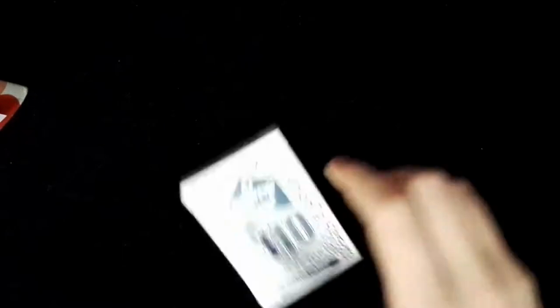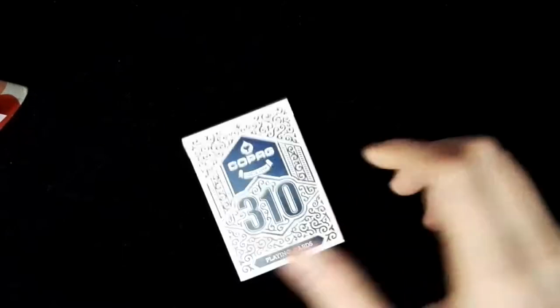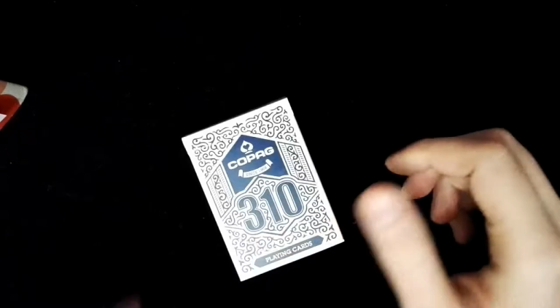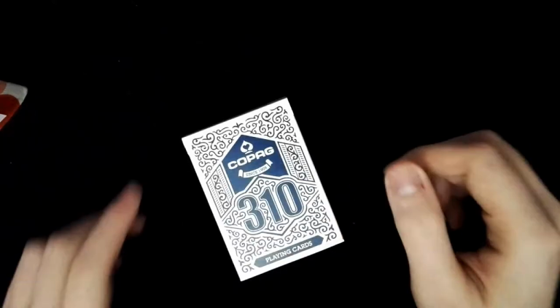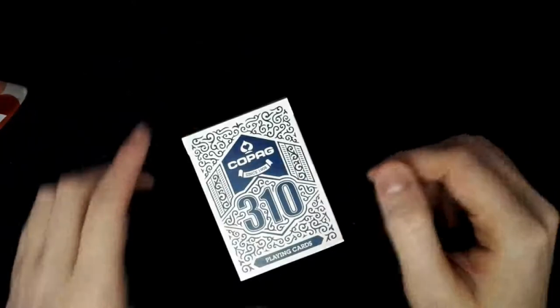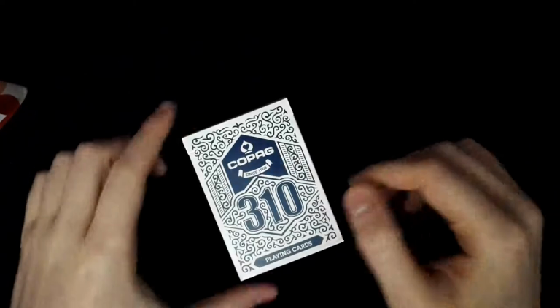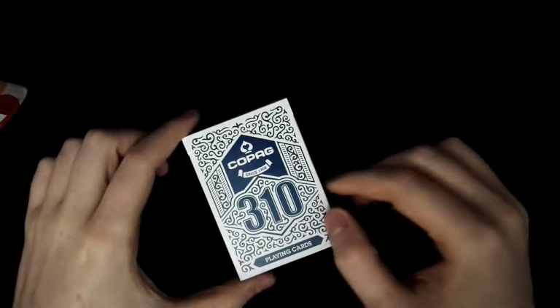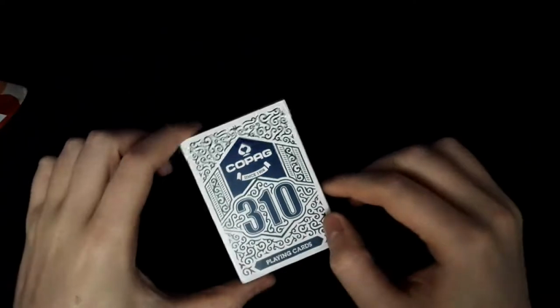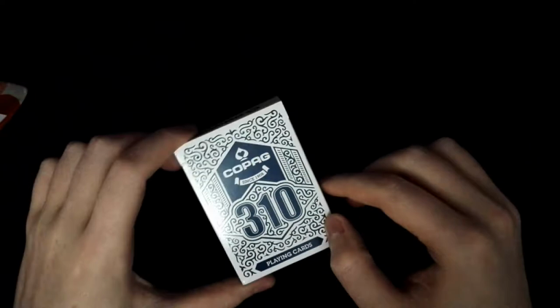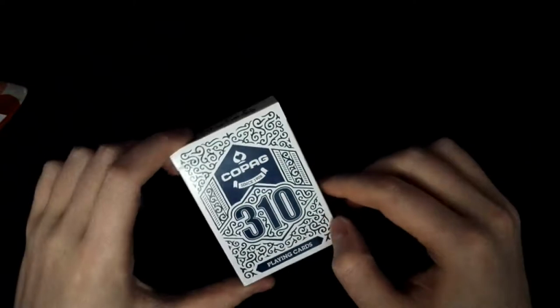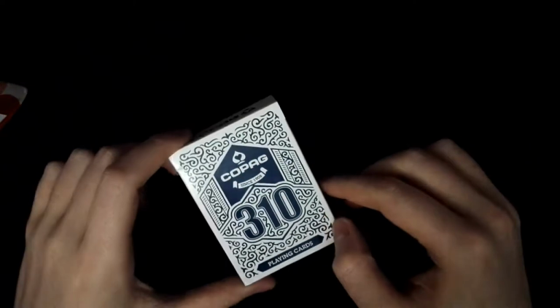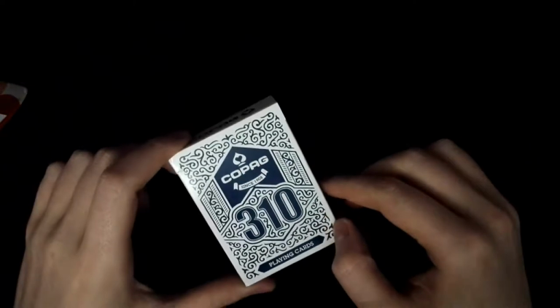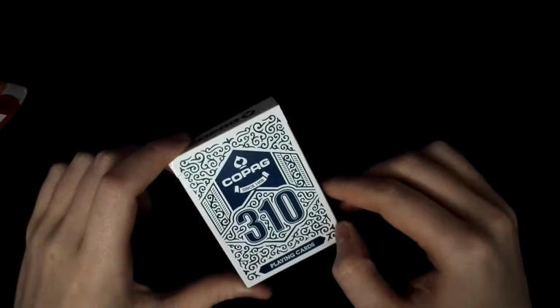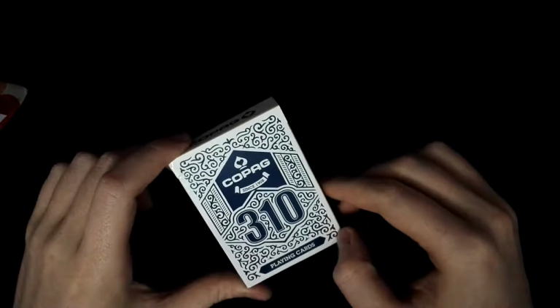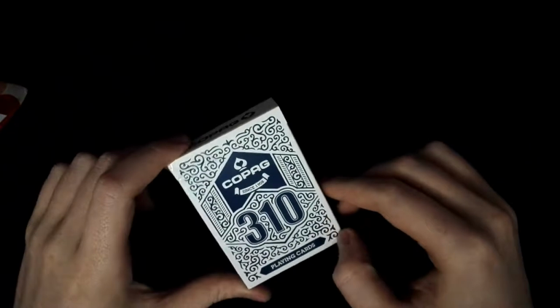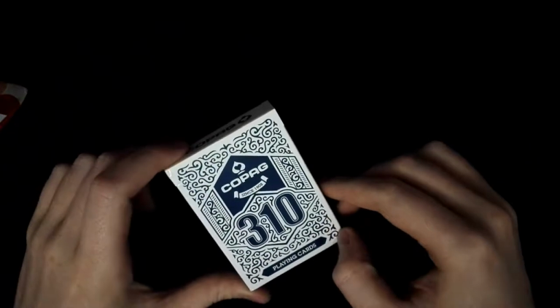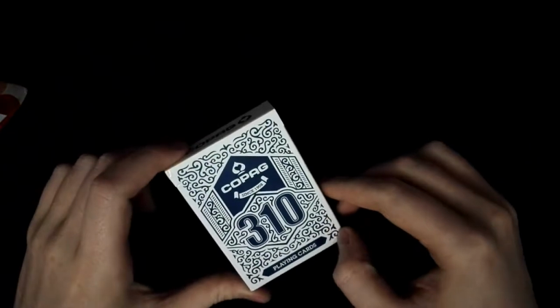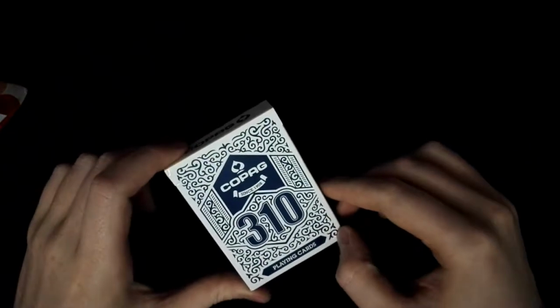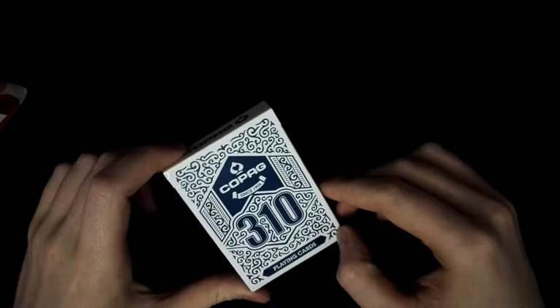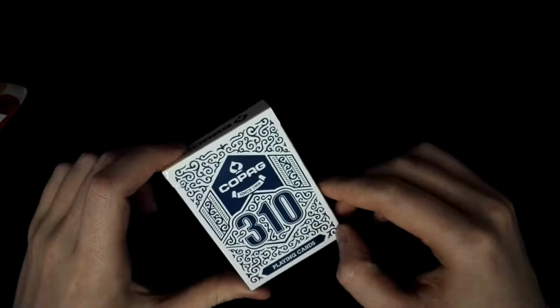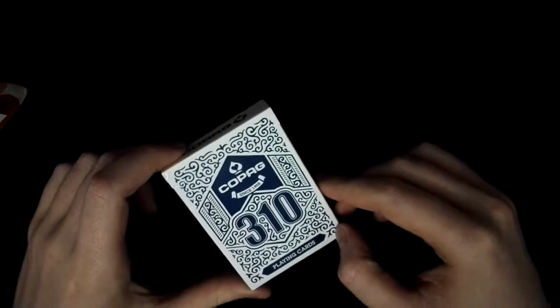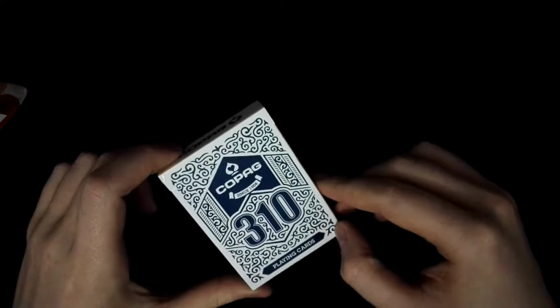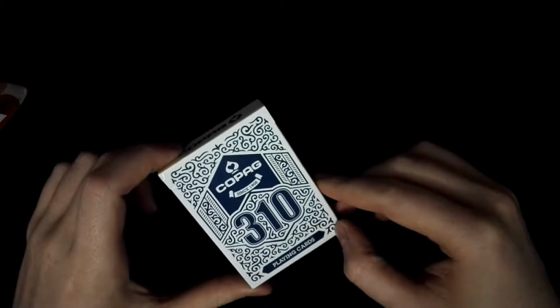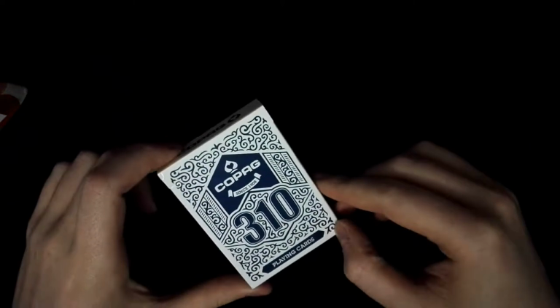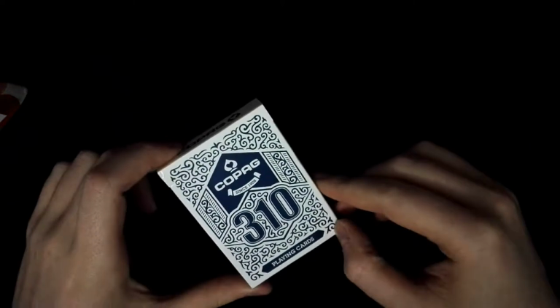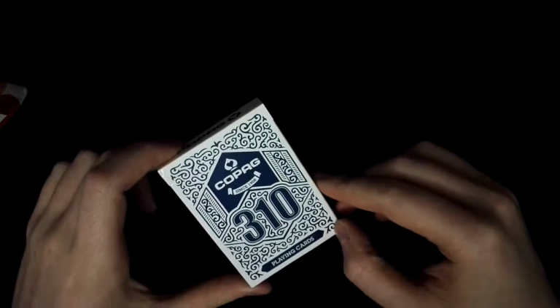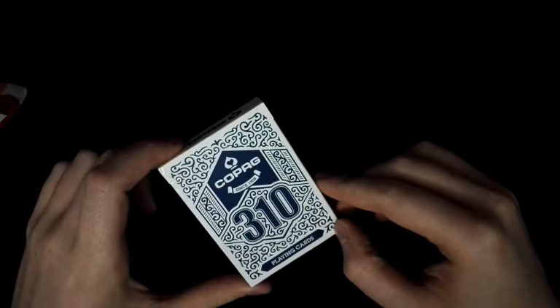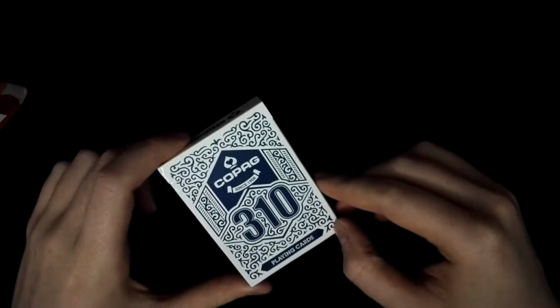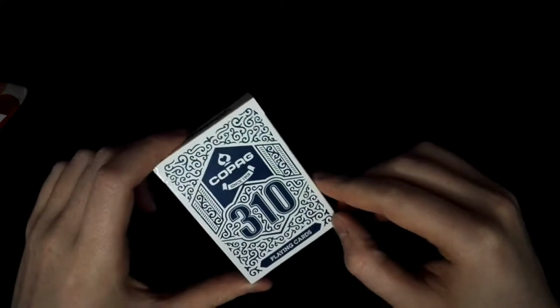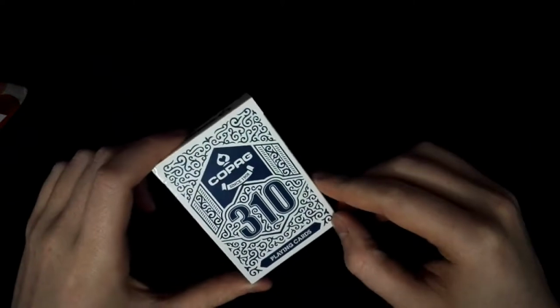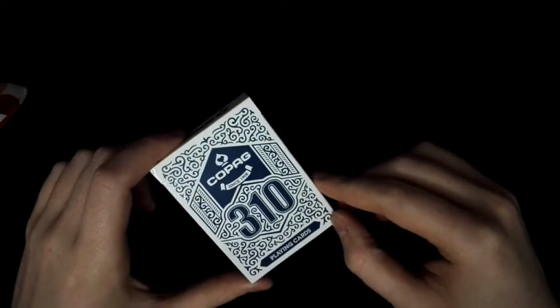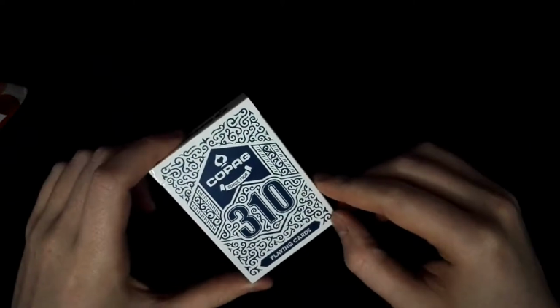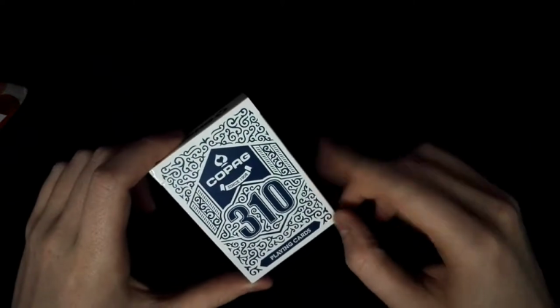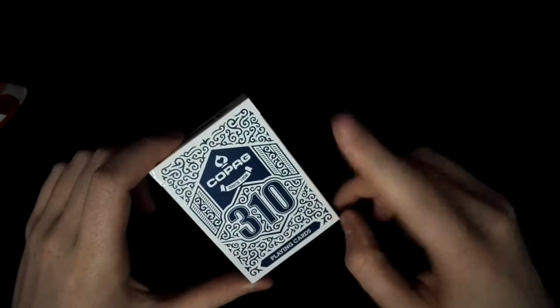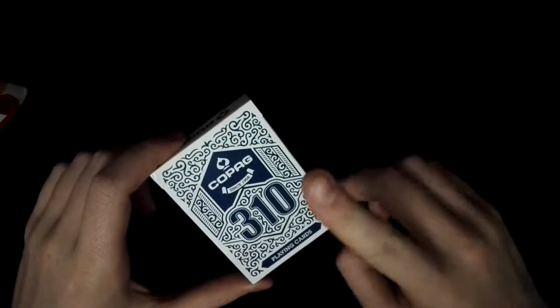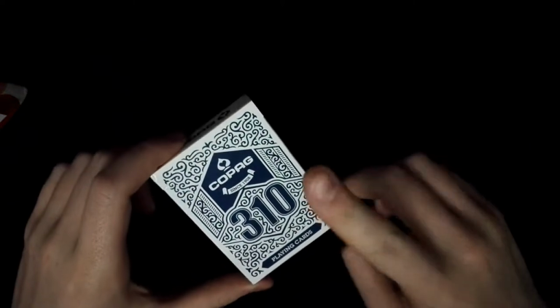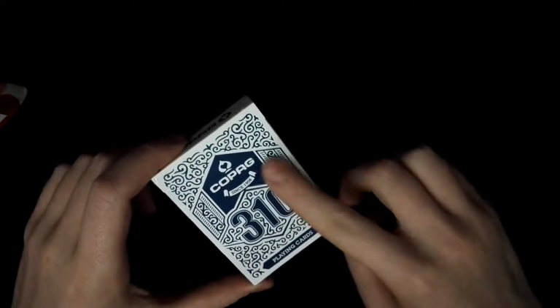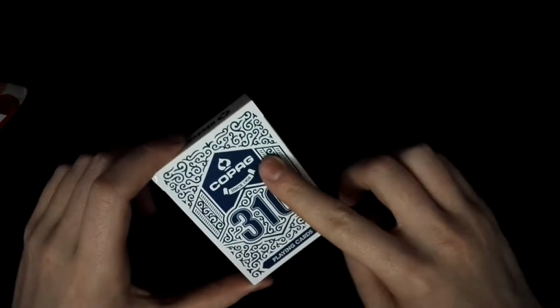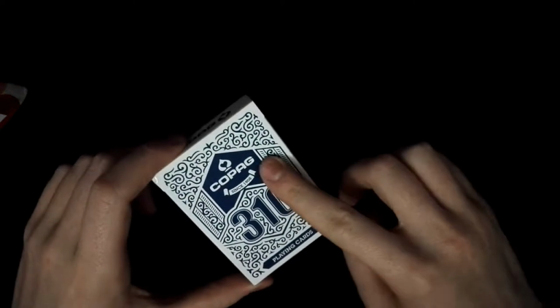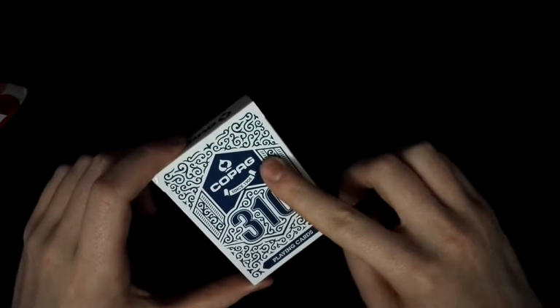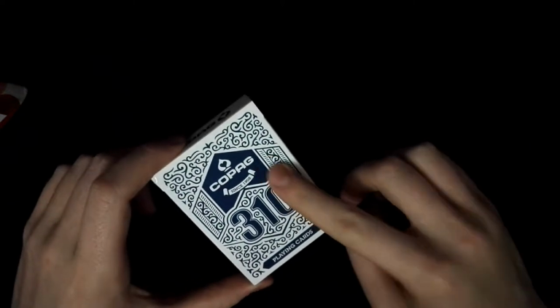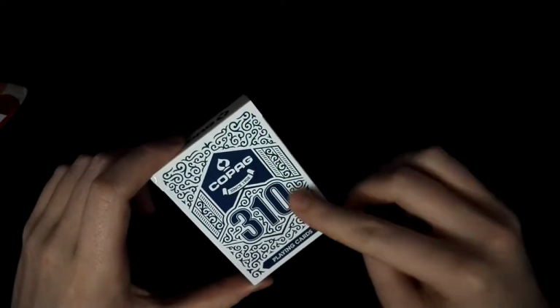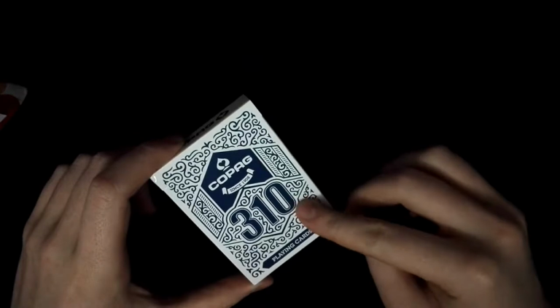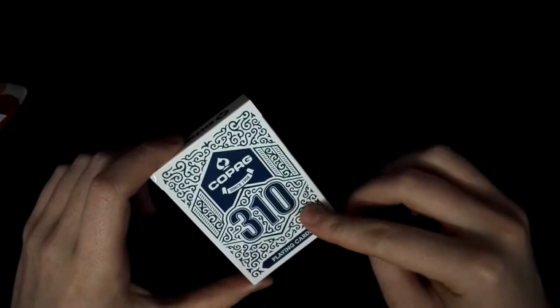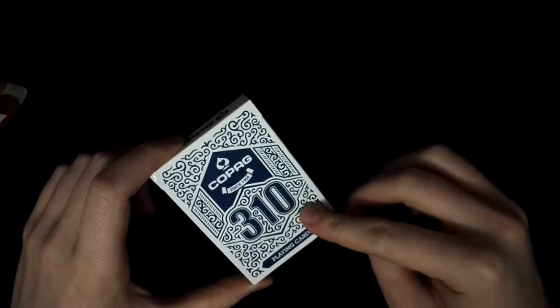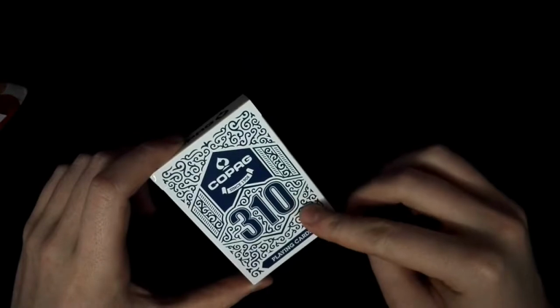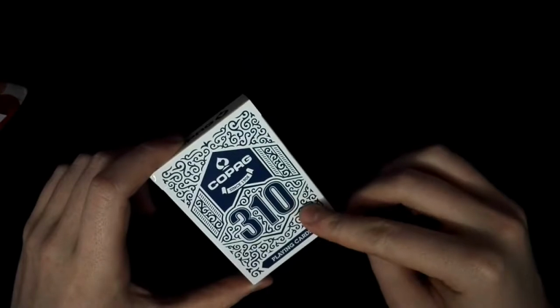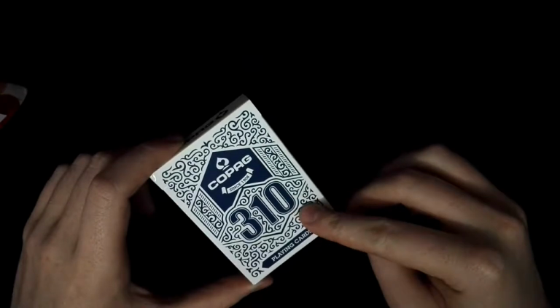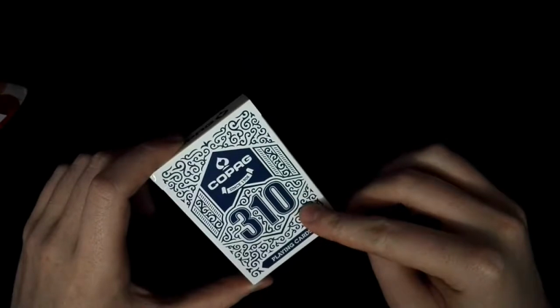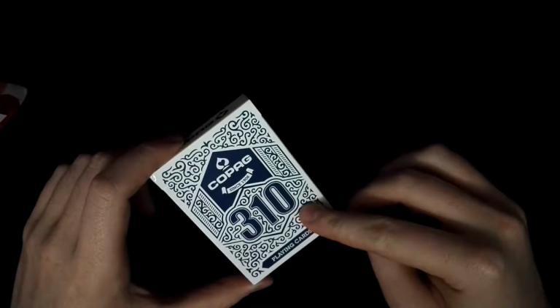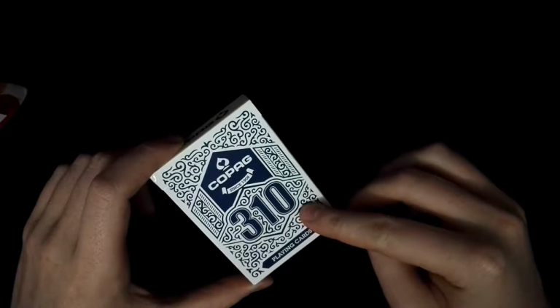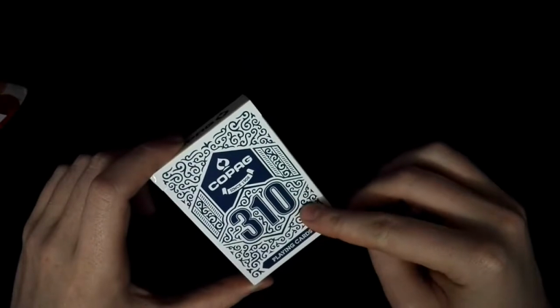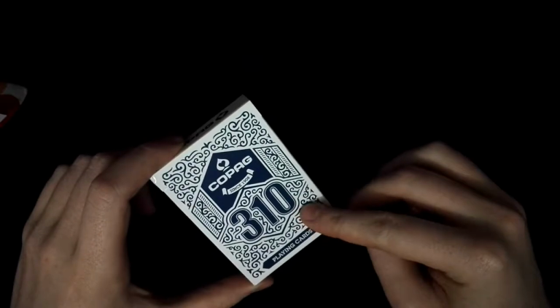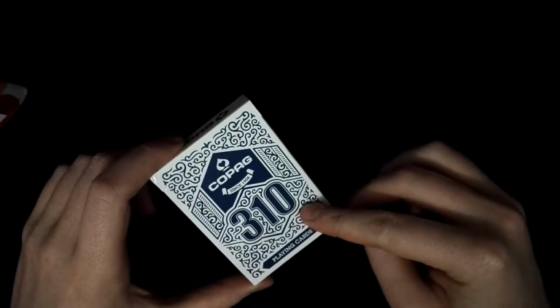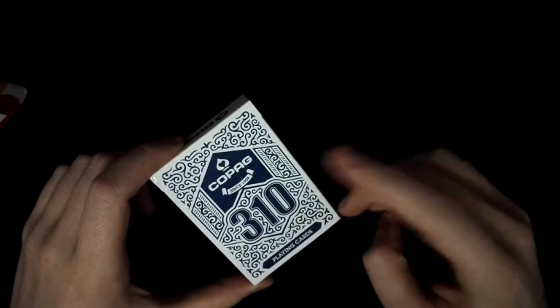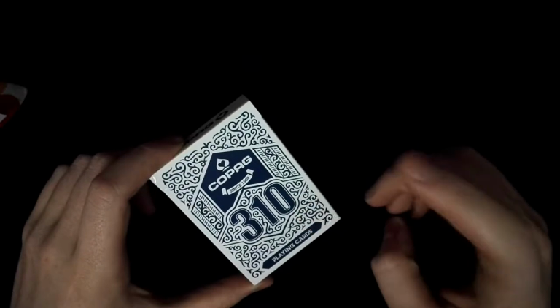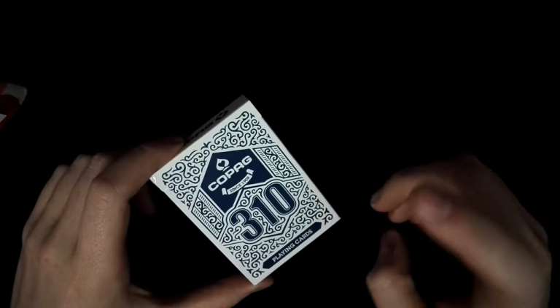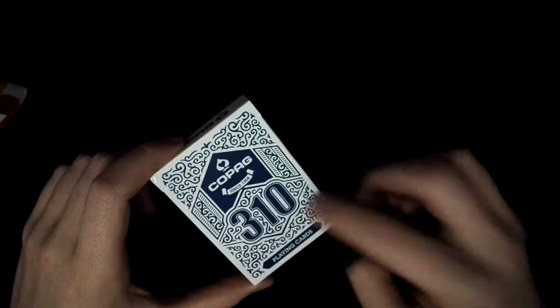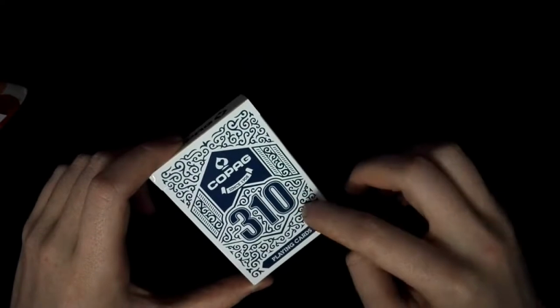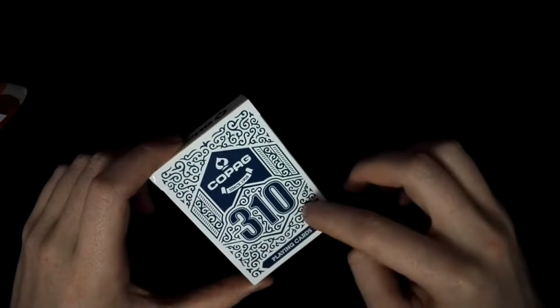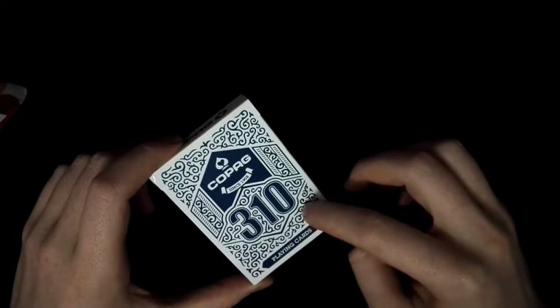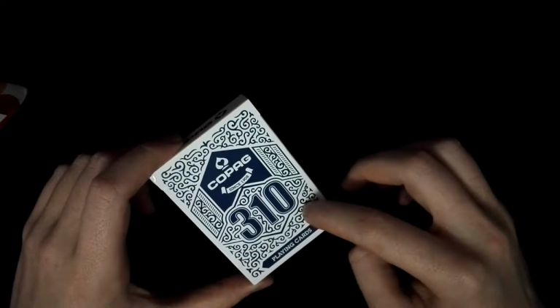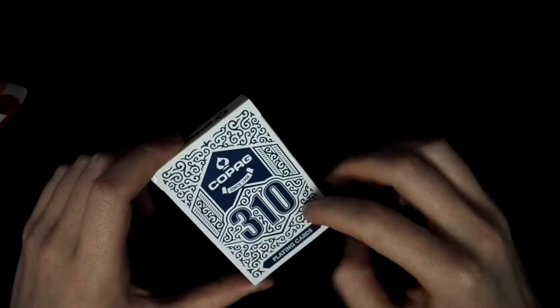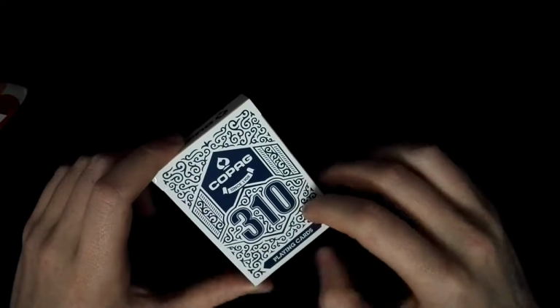Hi everyone and welcome back to a new review. Today we are going to review Copag 310 playing cards.